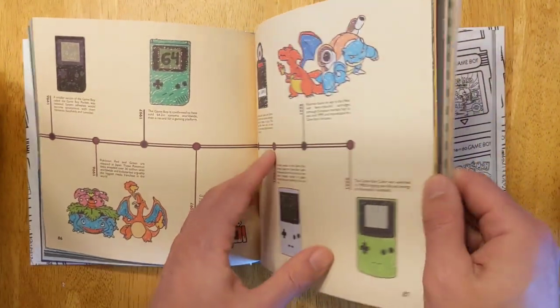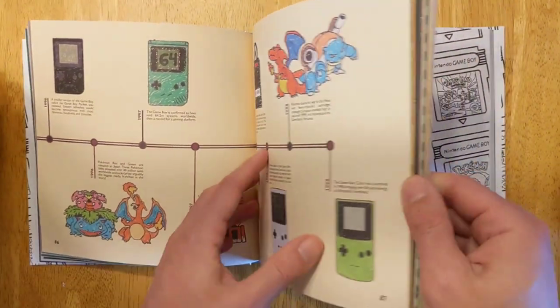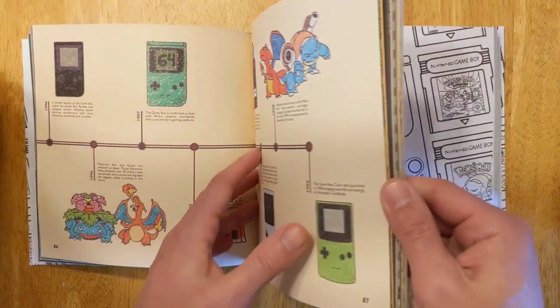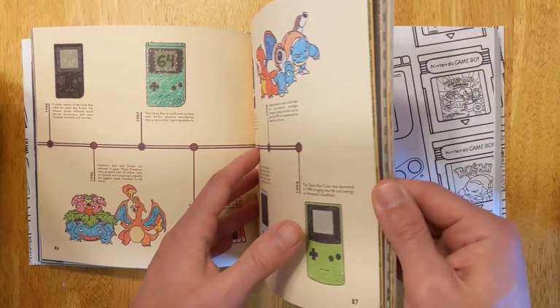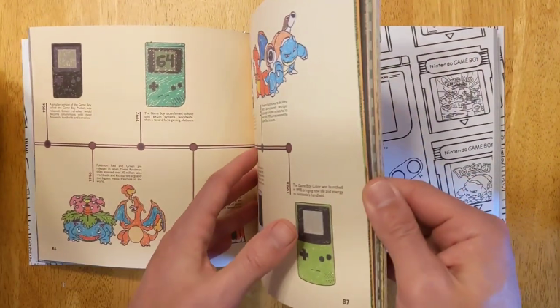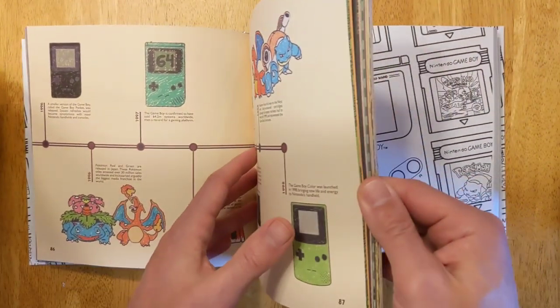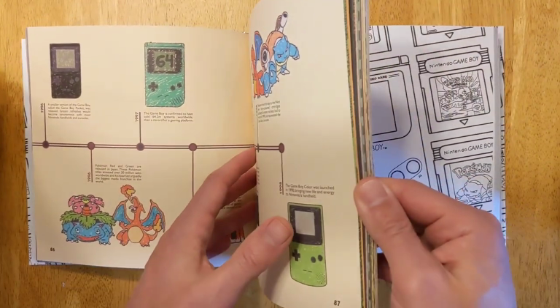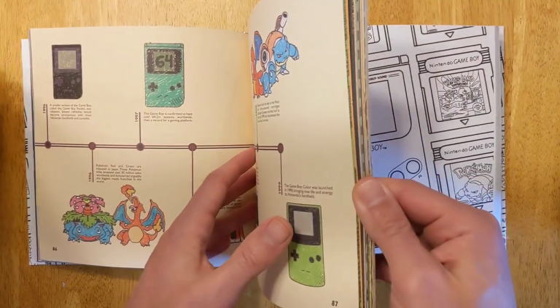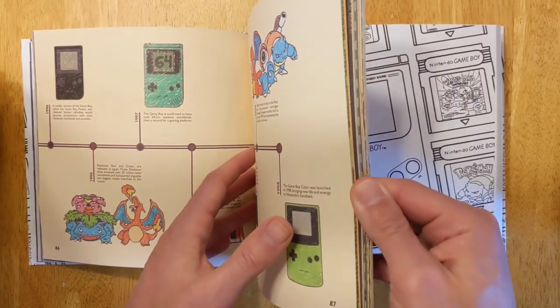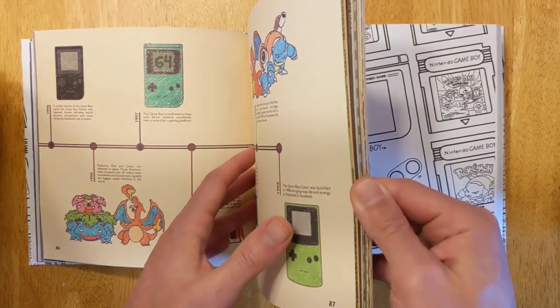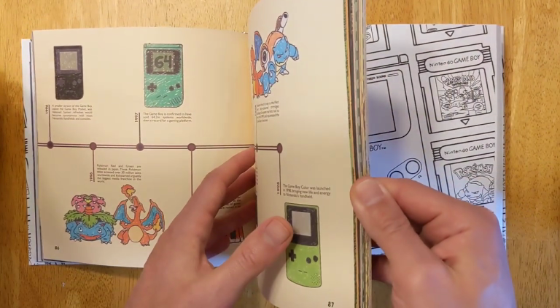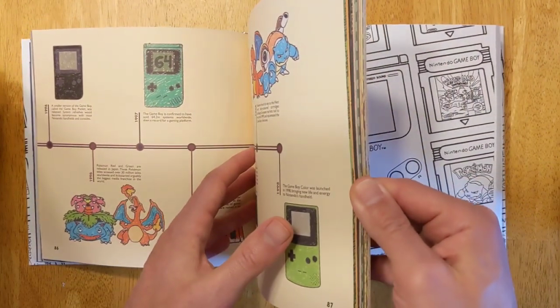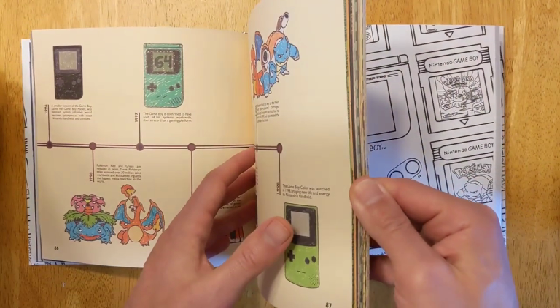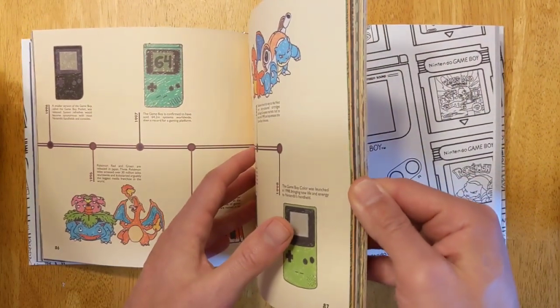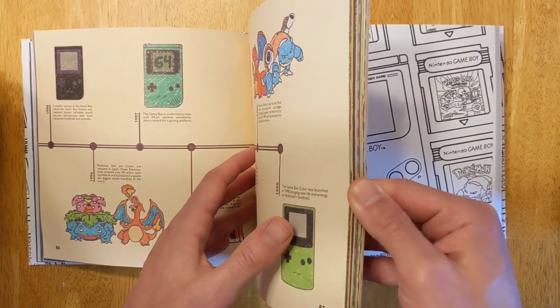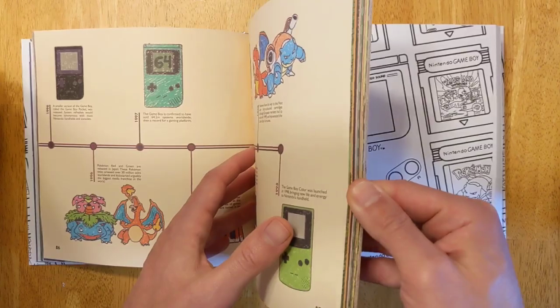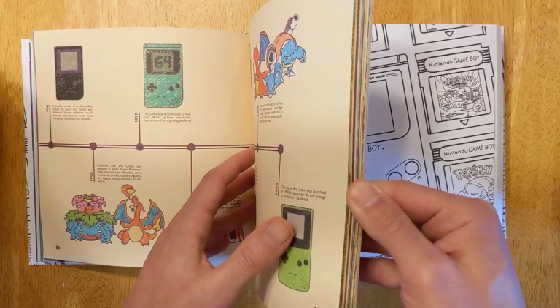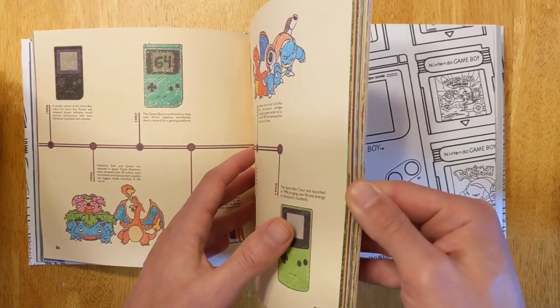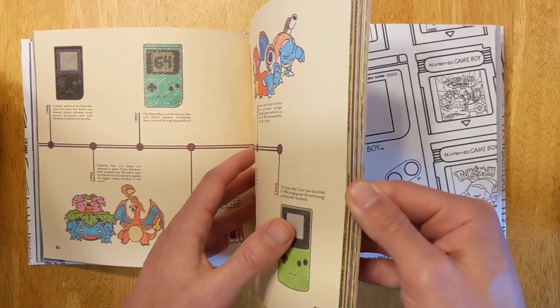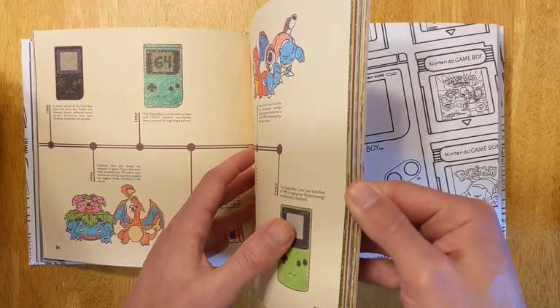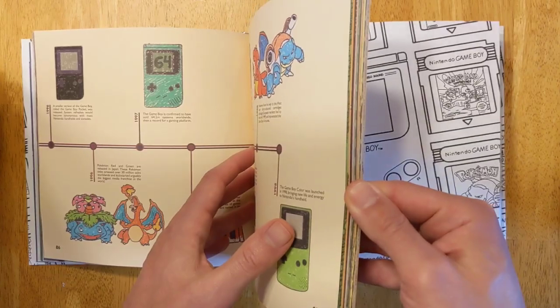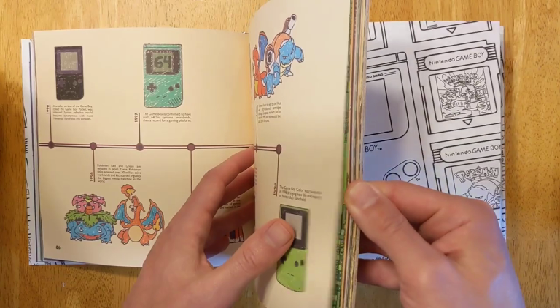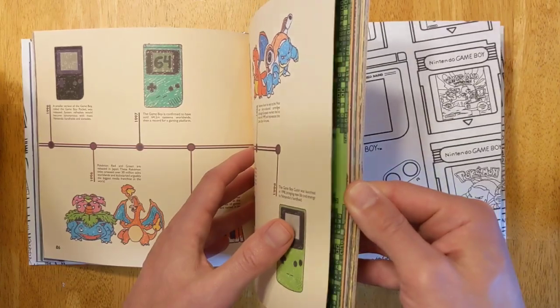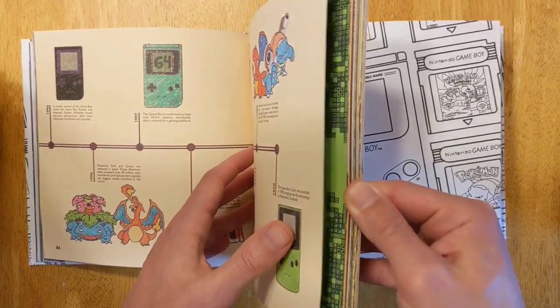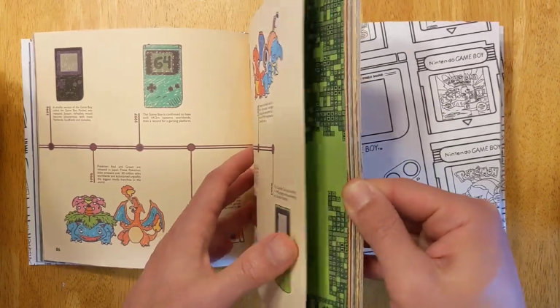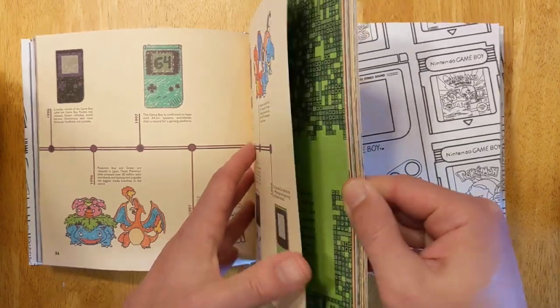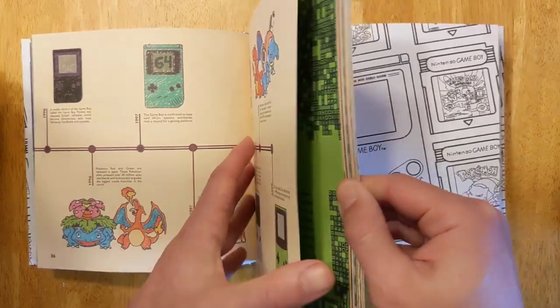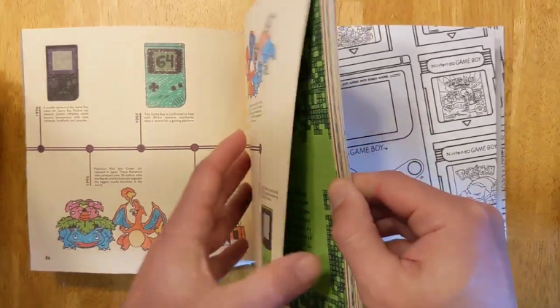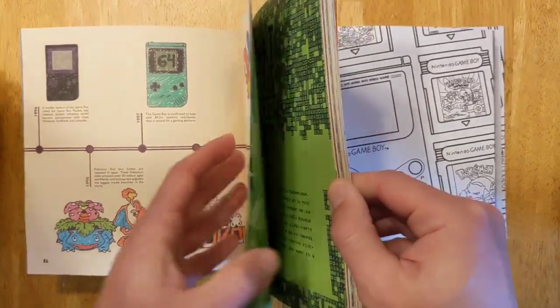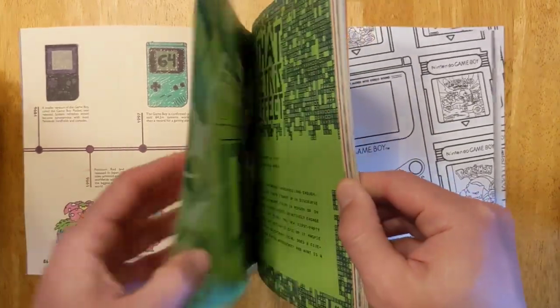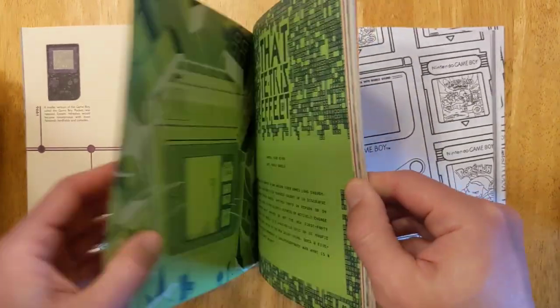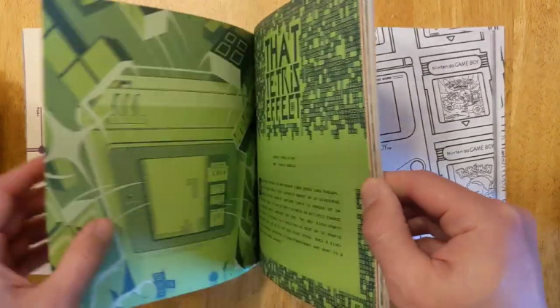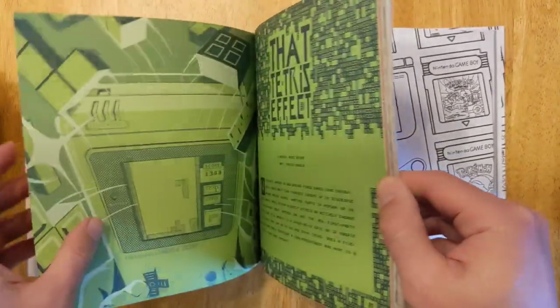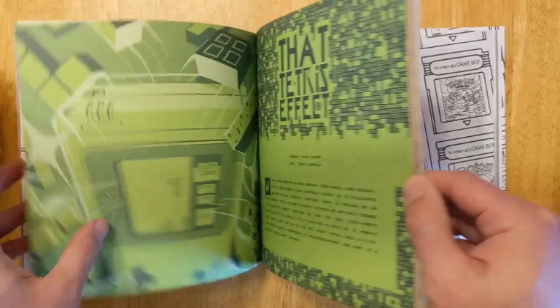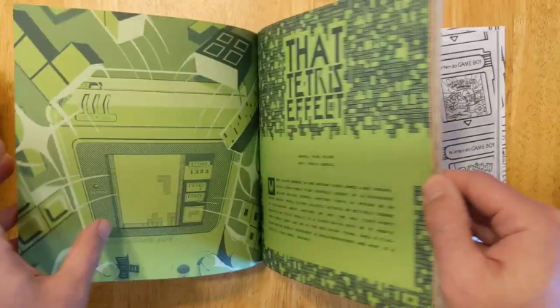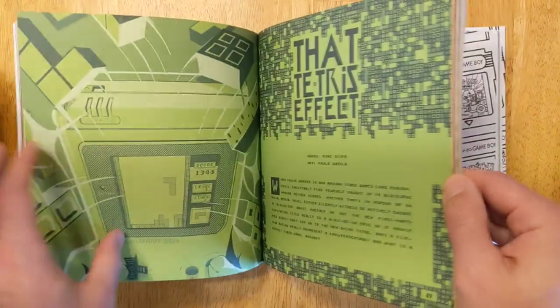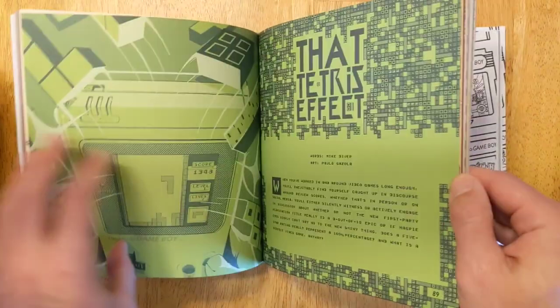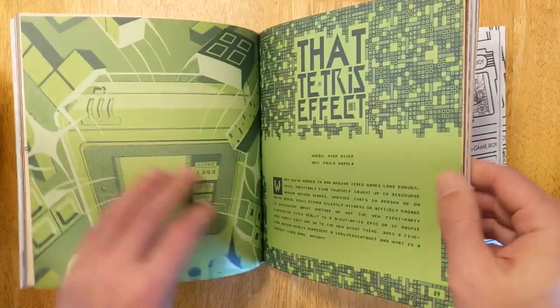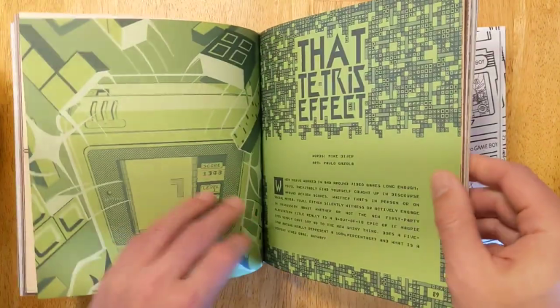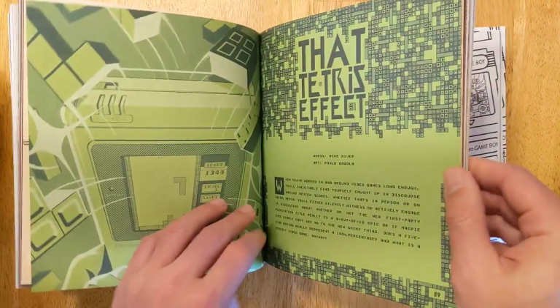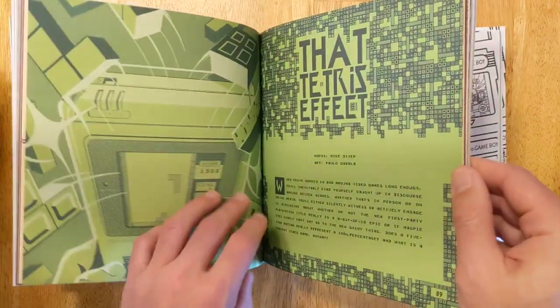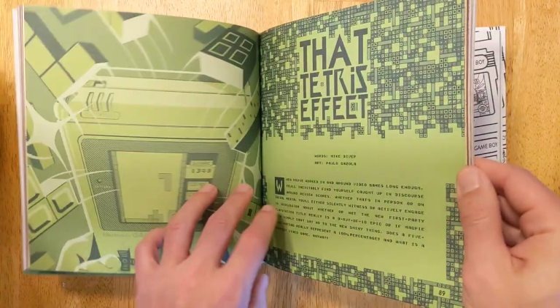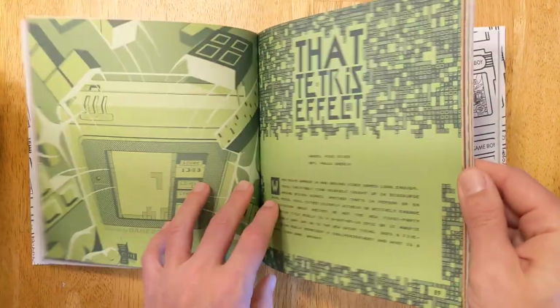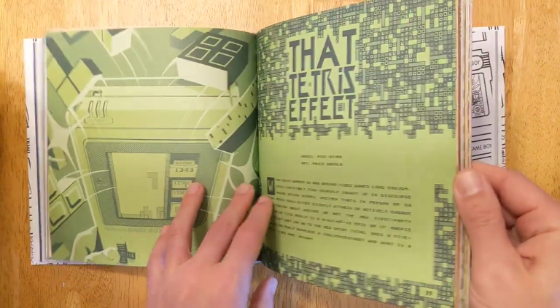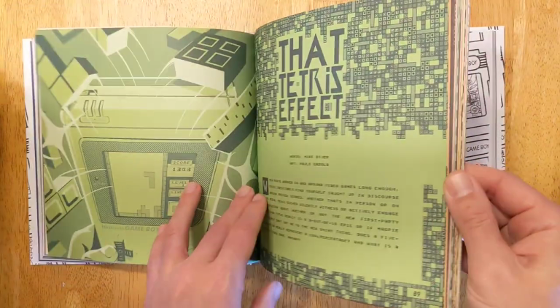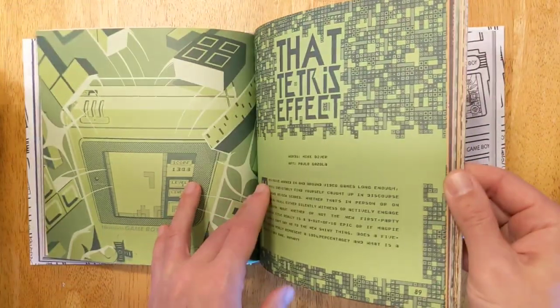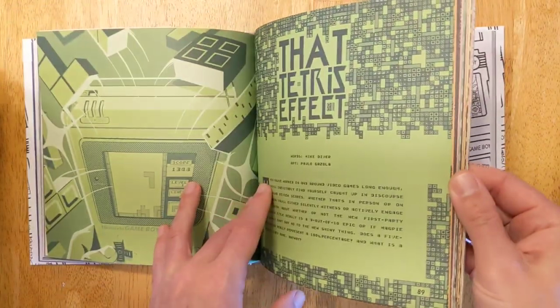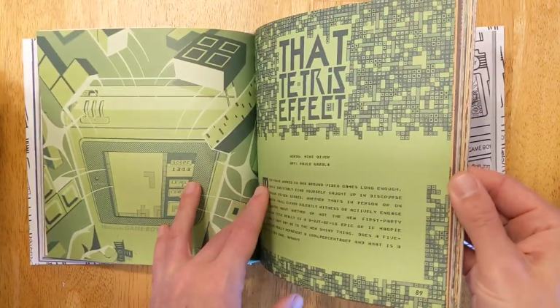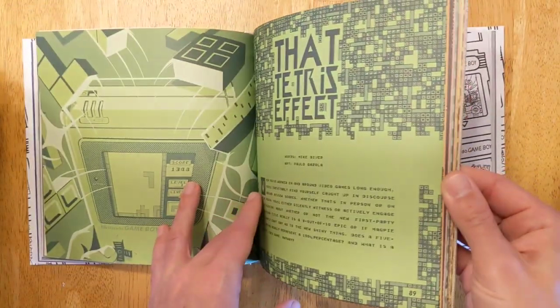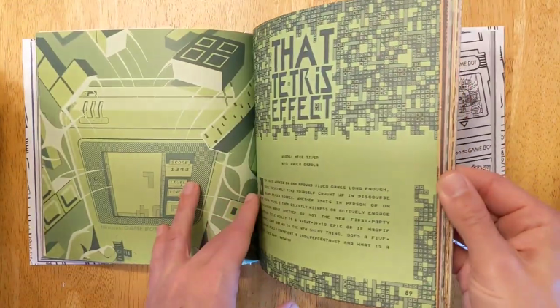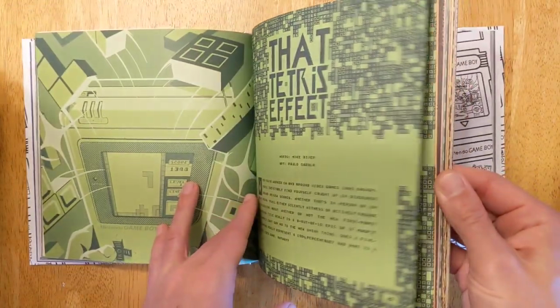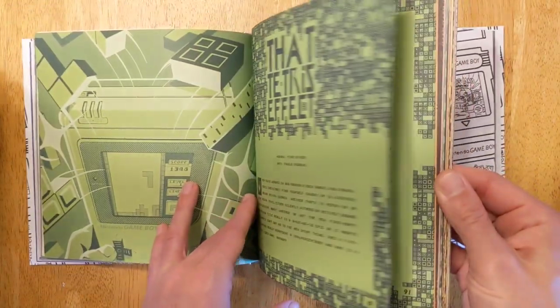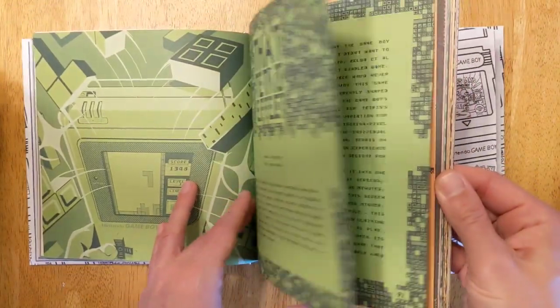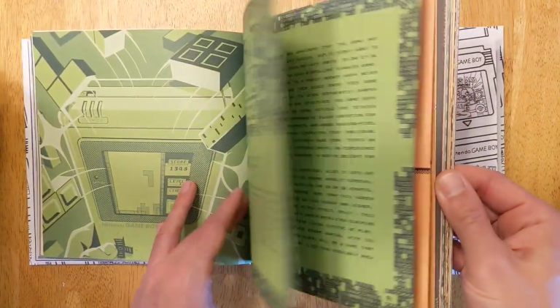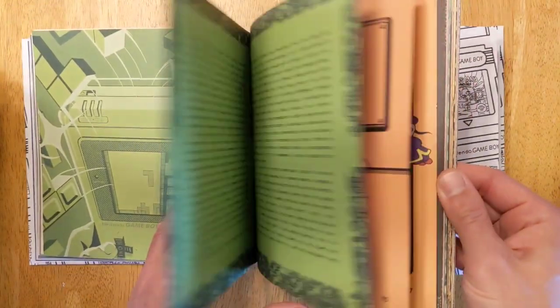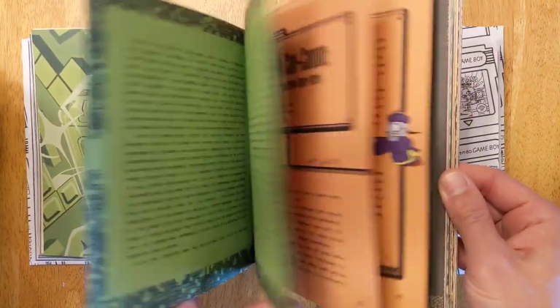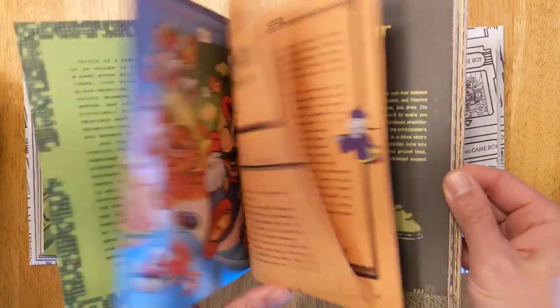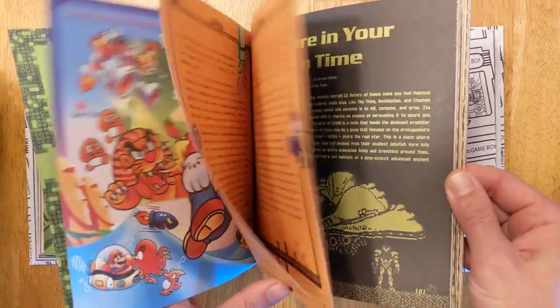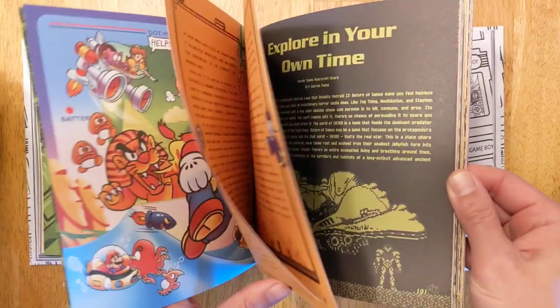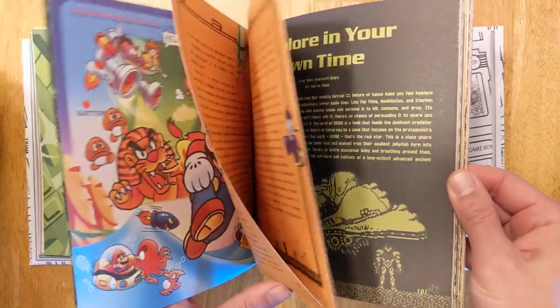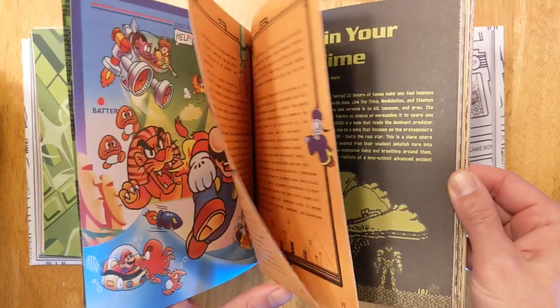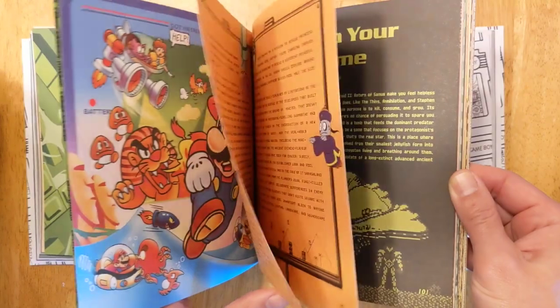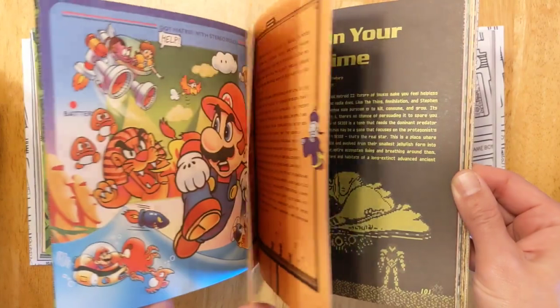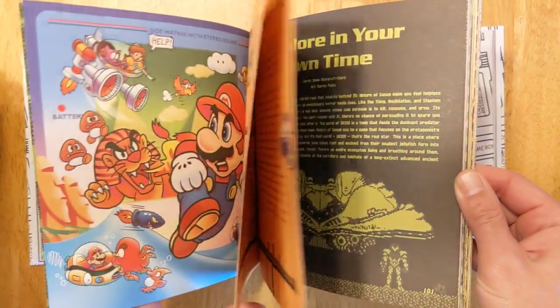As I expected, I already knew most of the stuff in this section, but there was also stuff I didn't know, which was really fun to read.